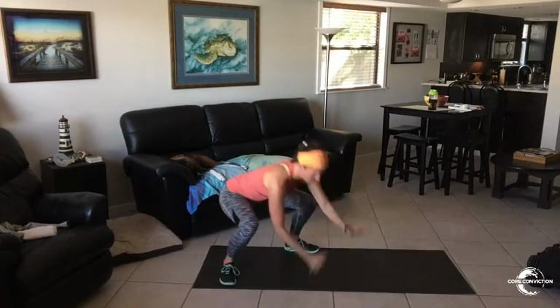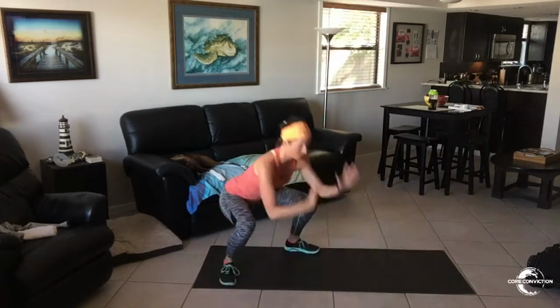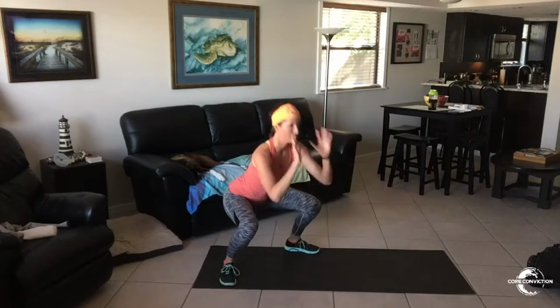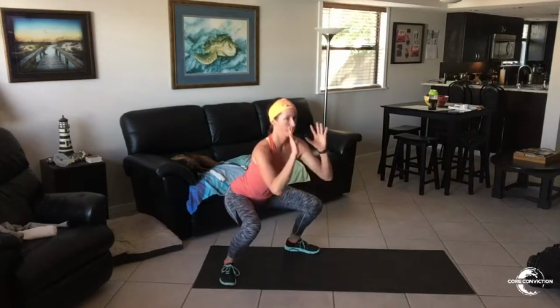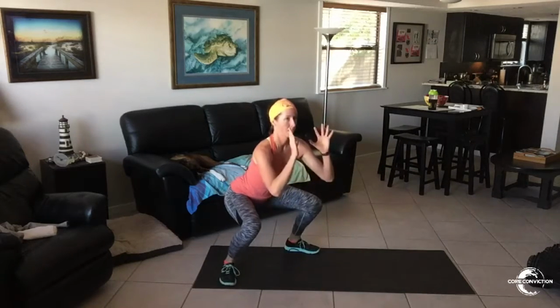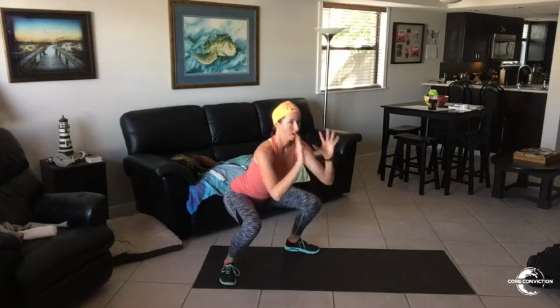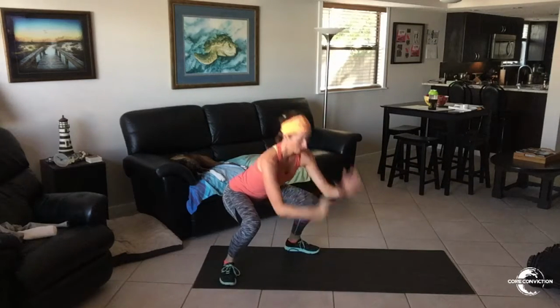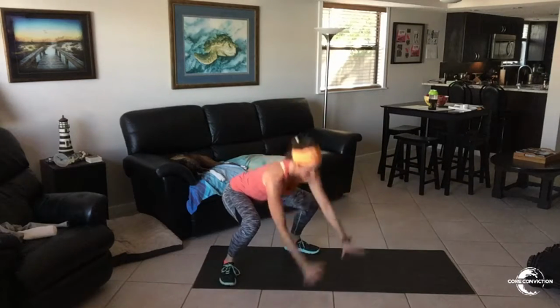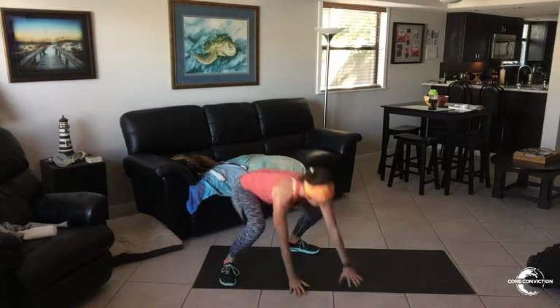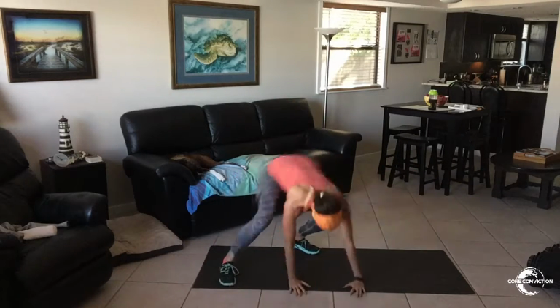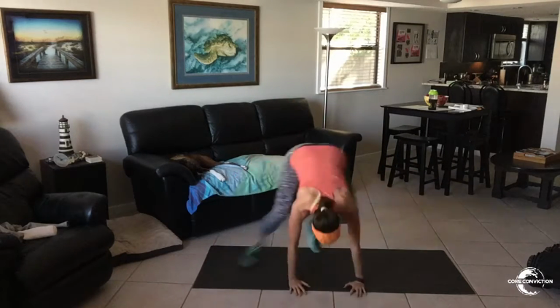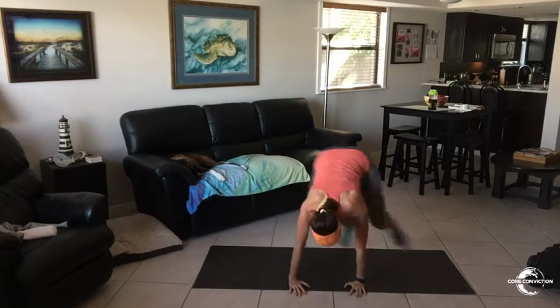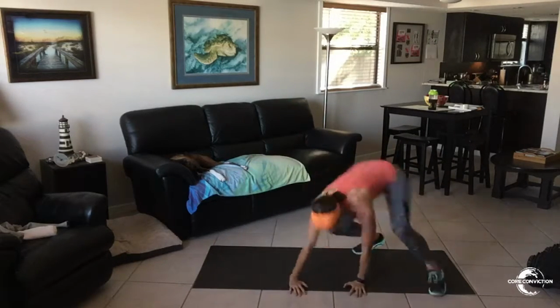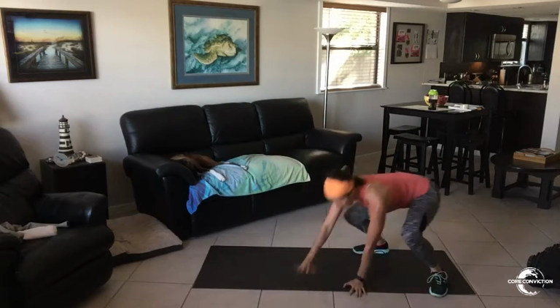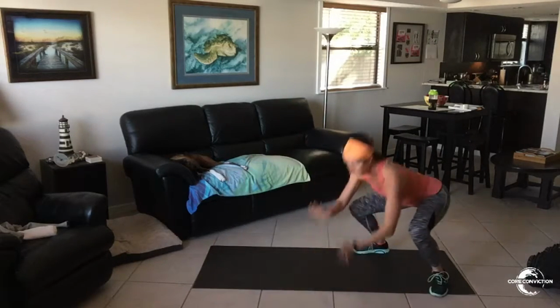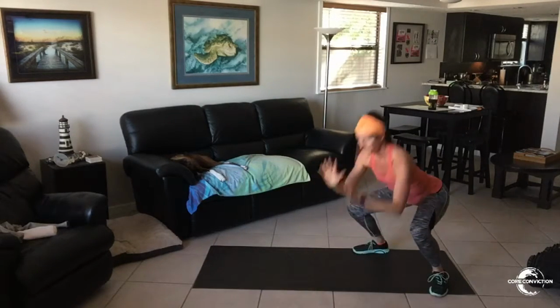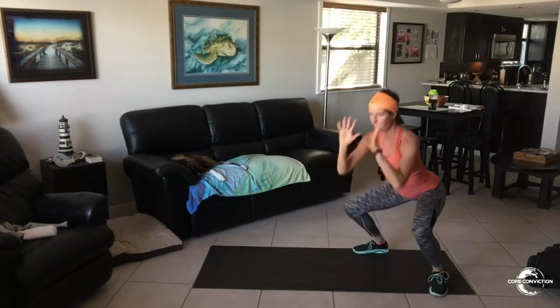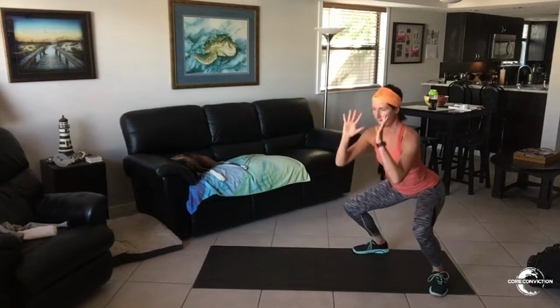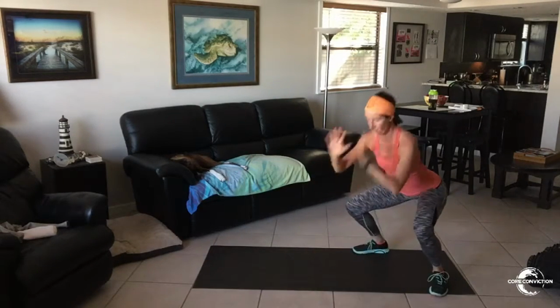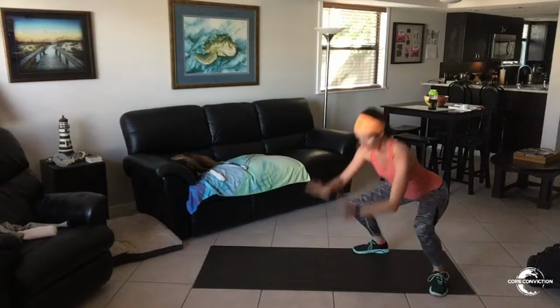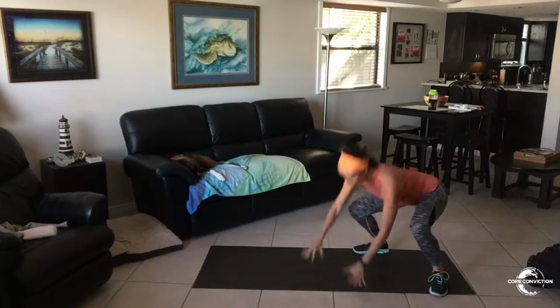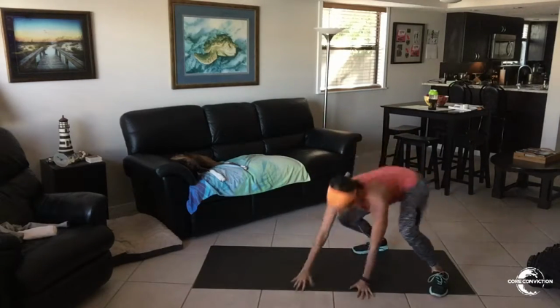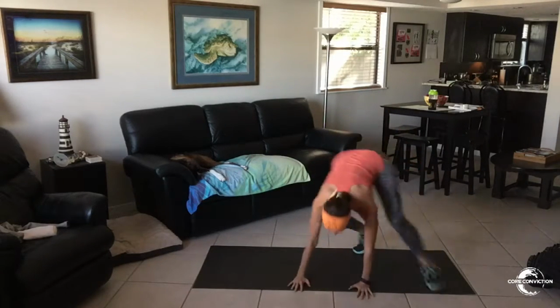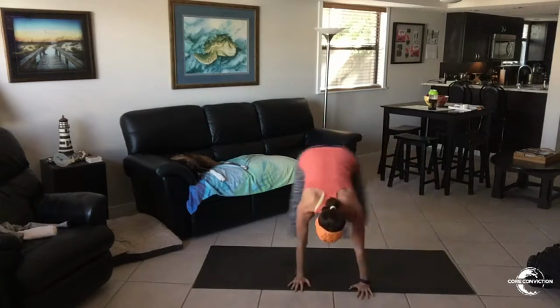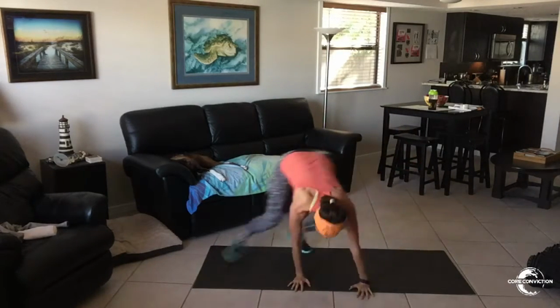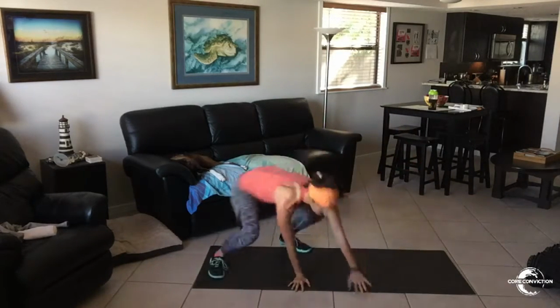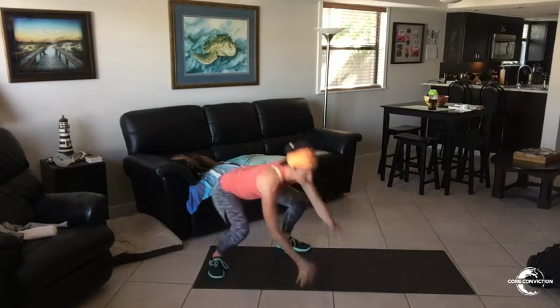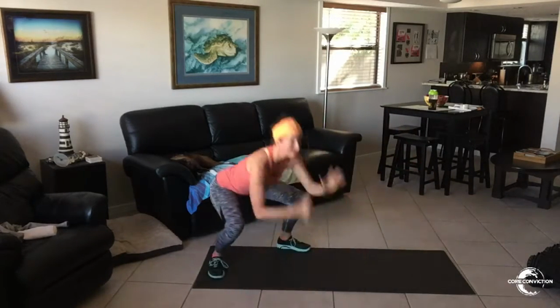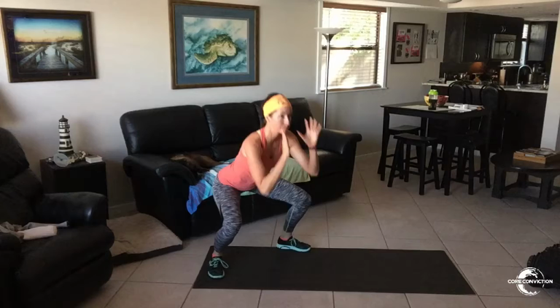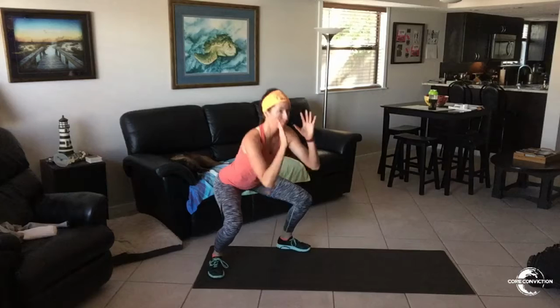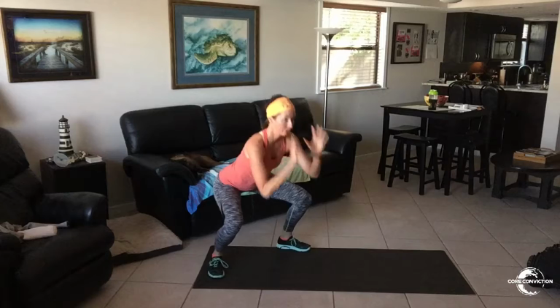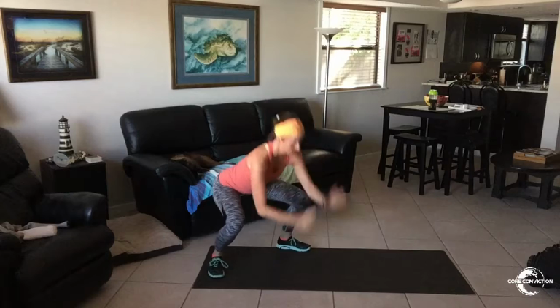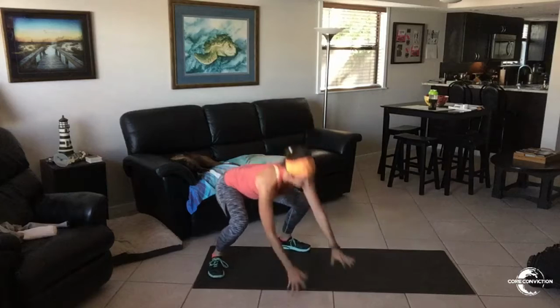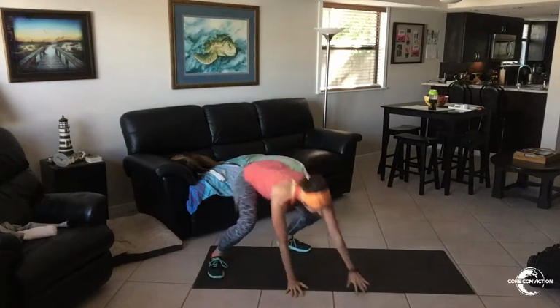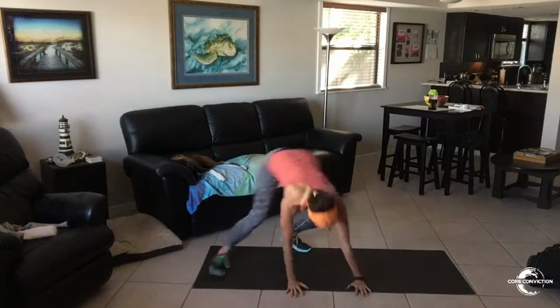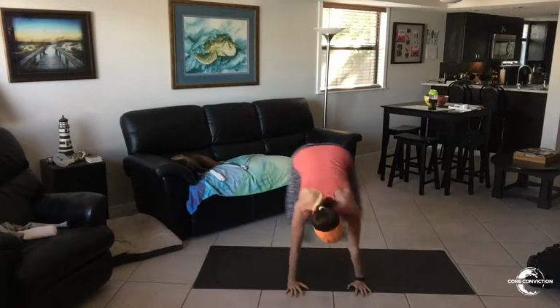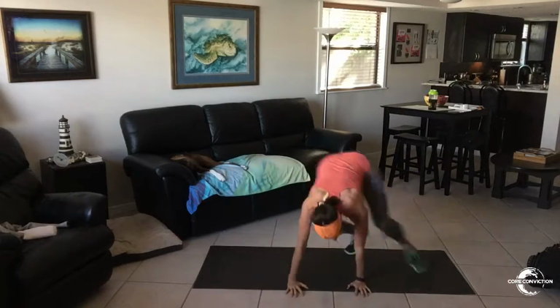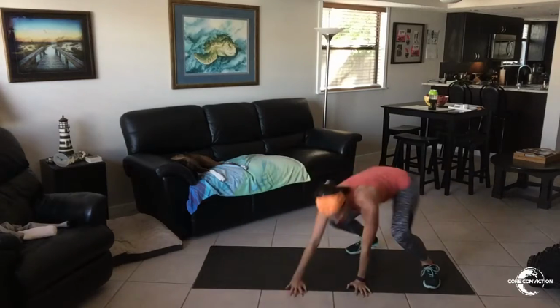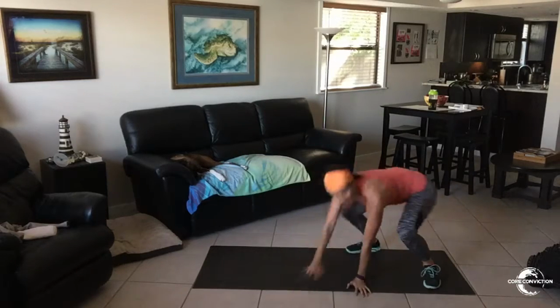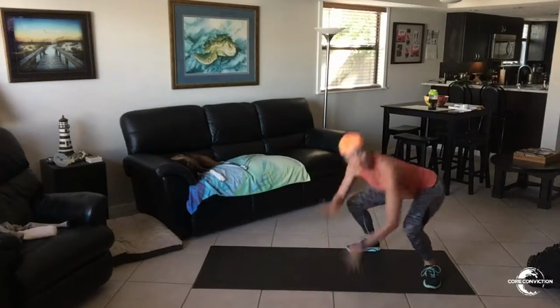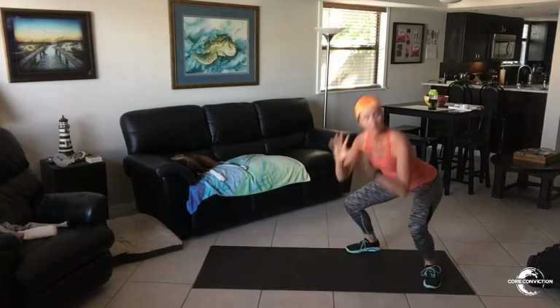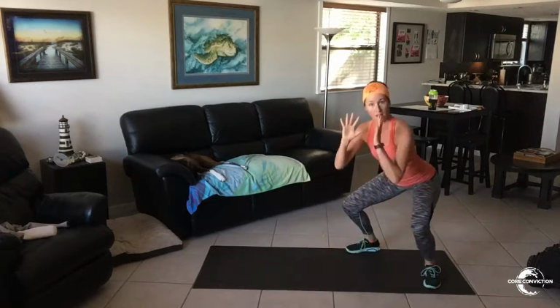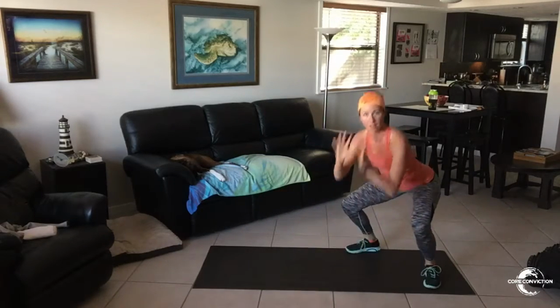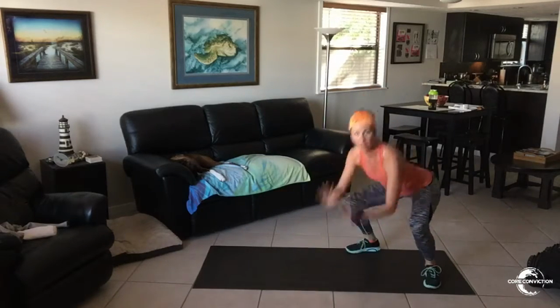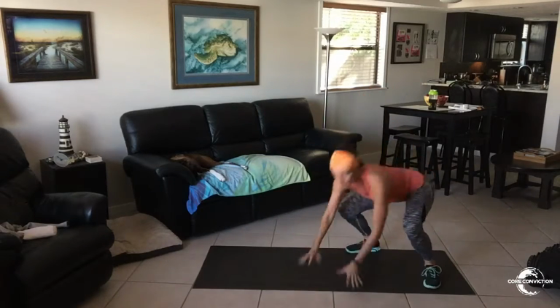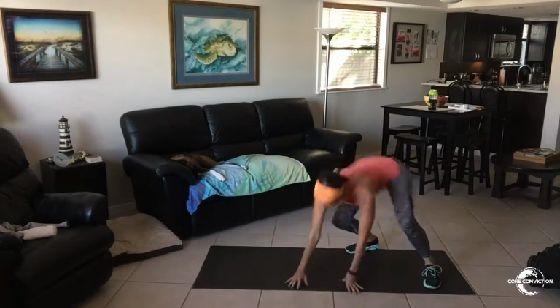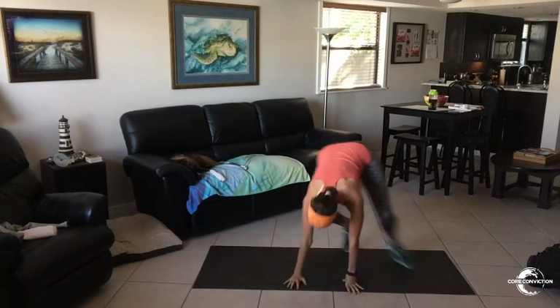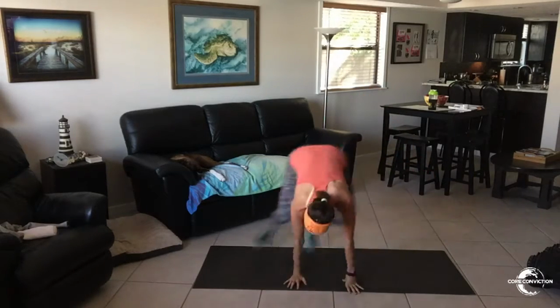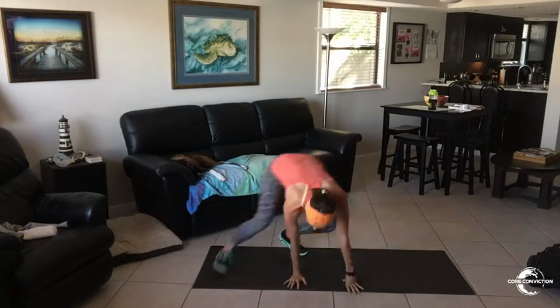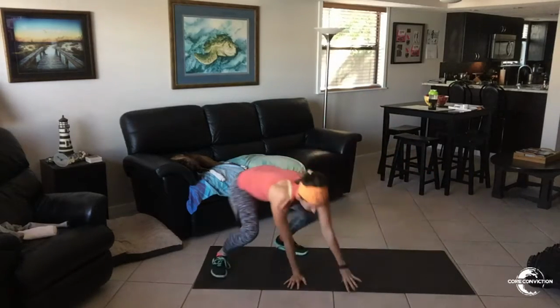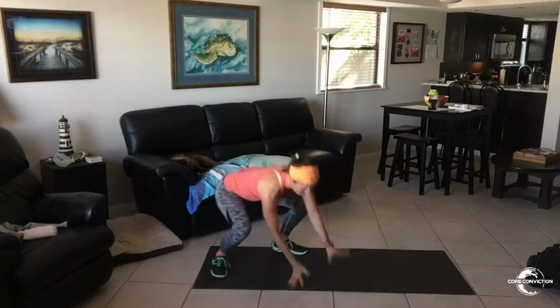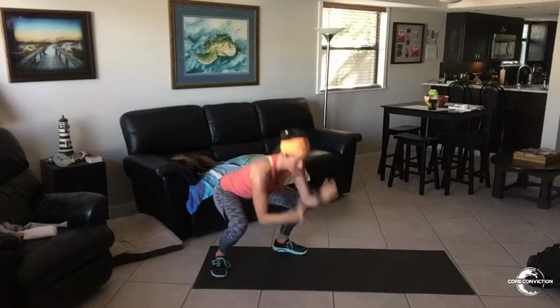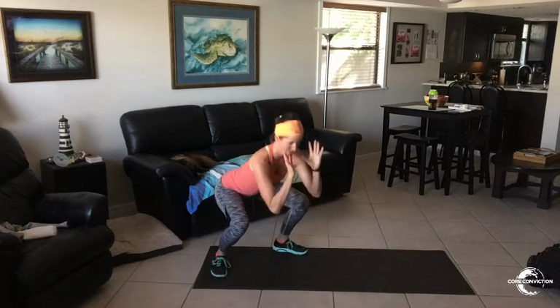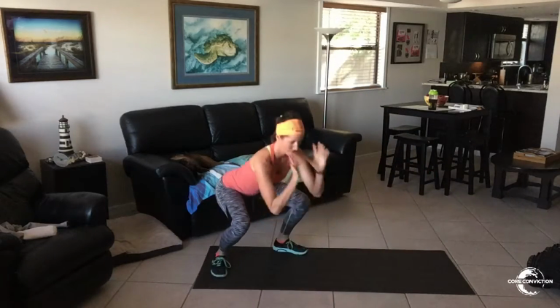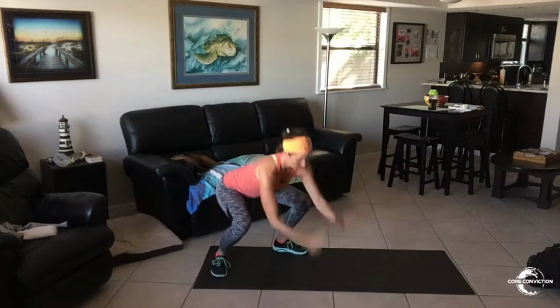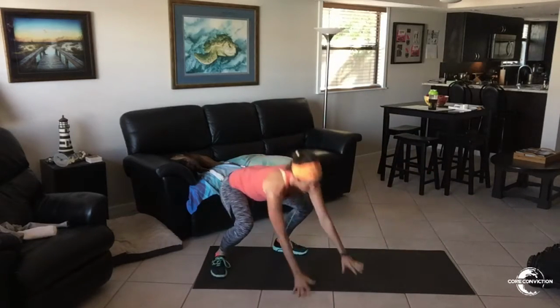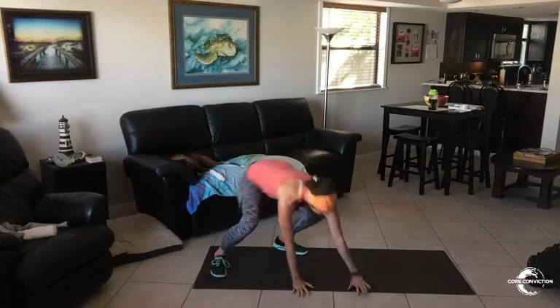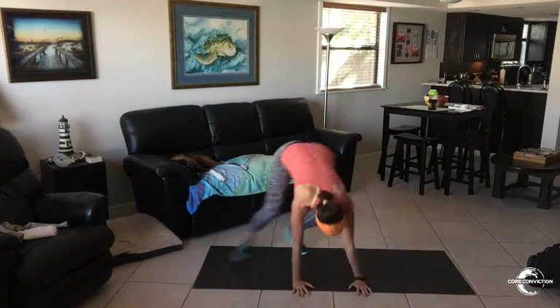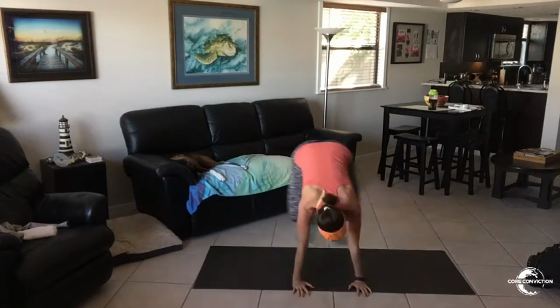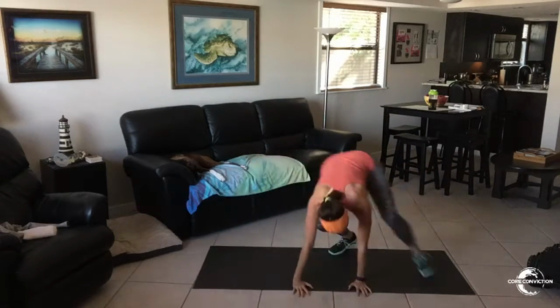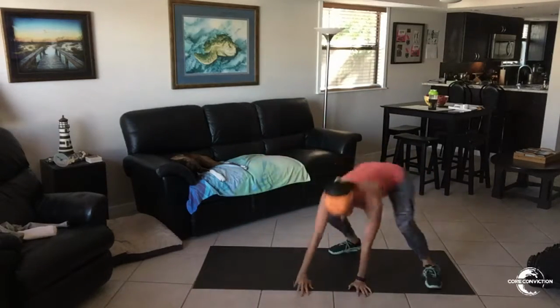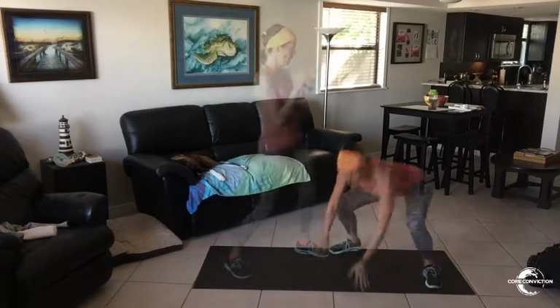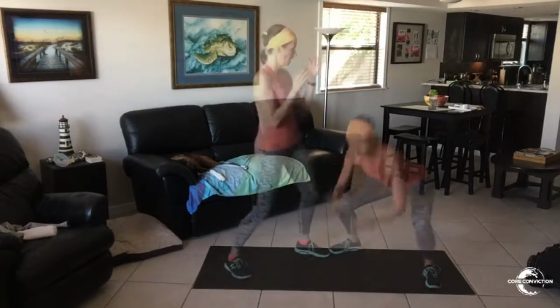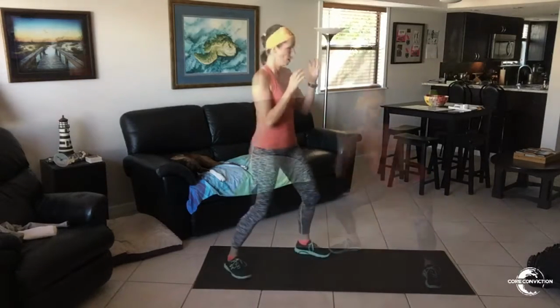Only 35 seconds for this move. It's hard, man. It is hard. You're working your legs. You're working your quads. Use the modification if you need to.